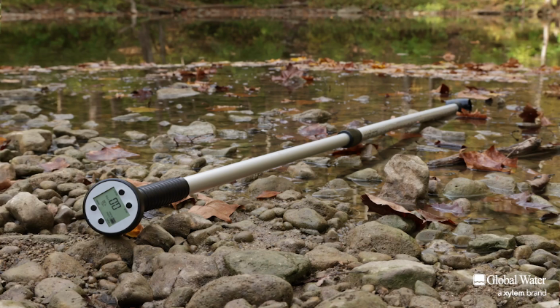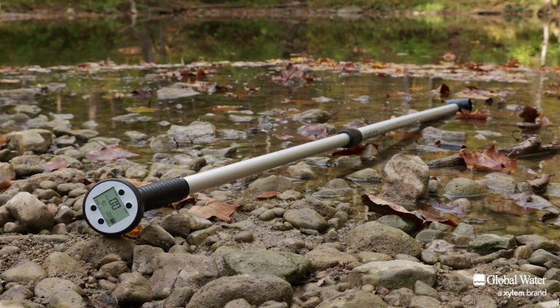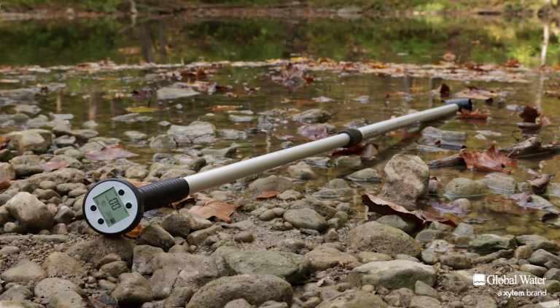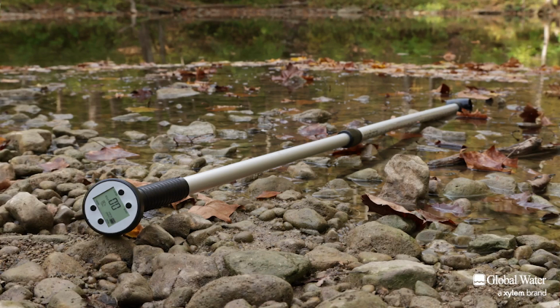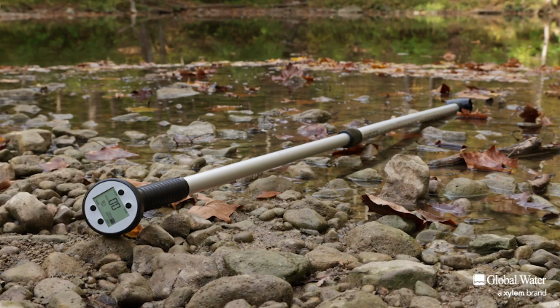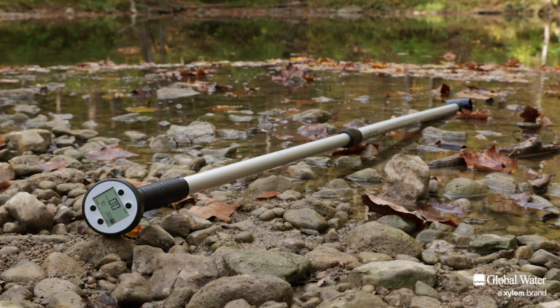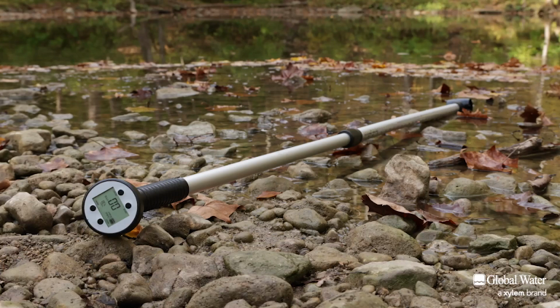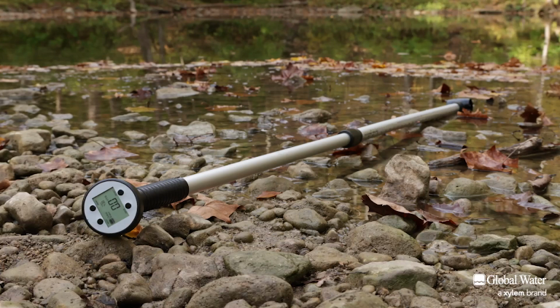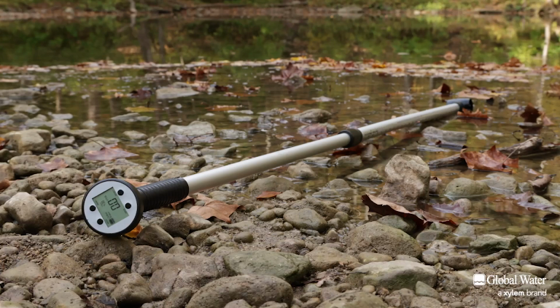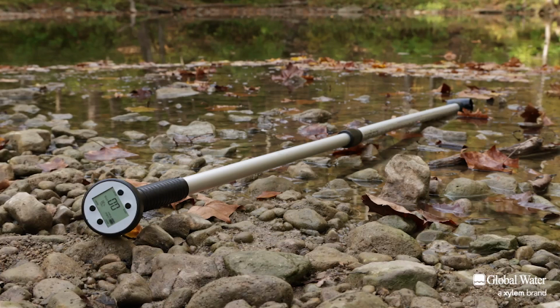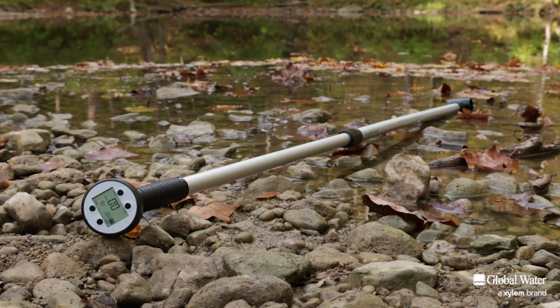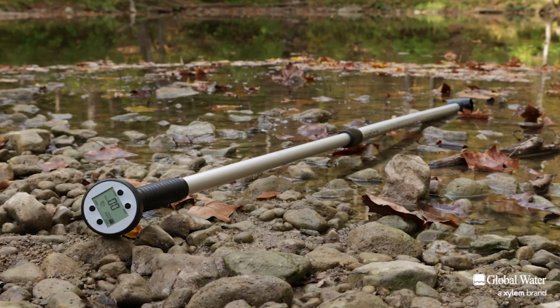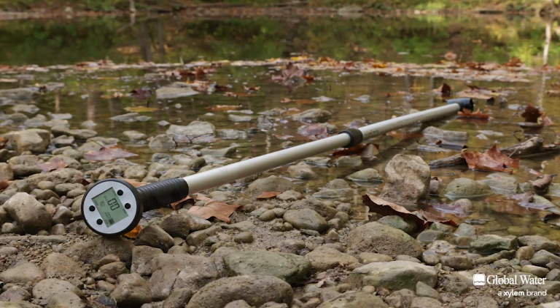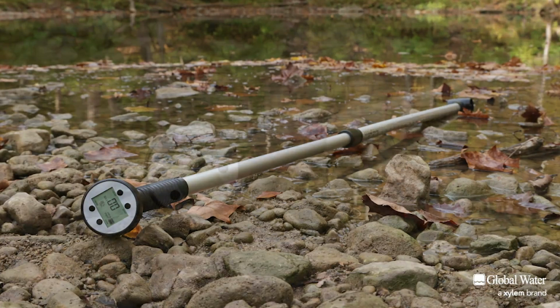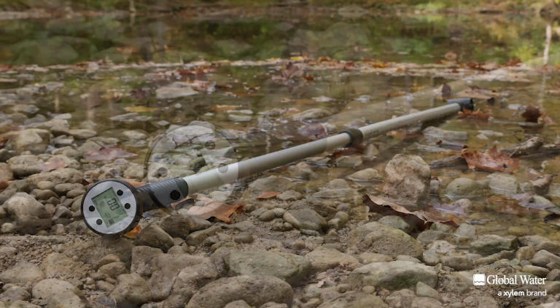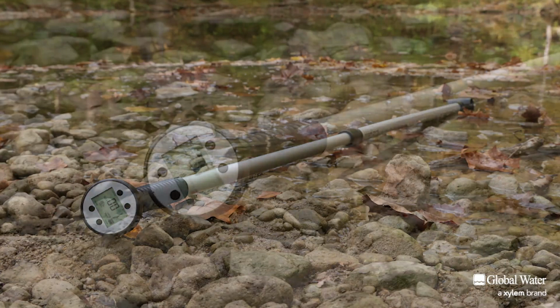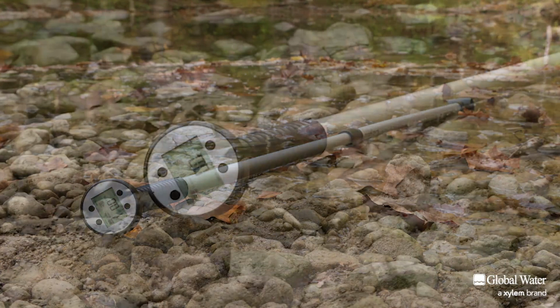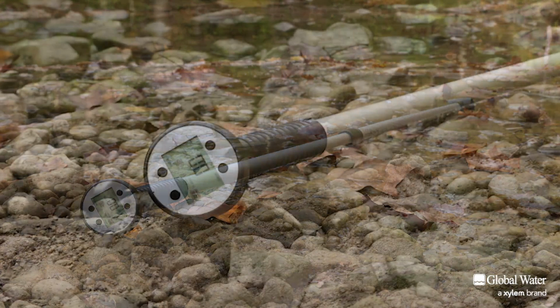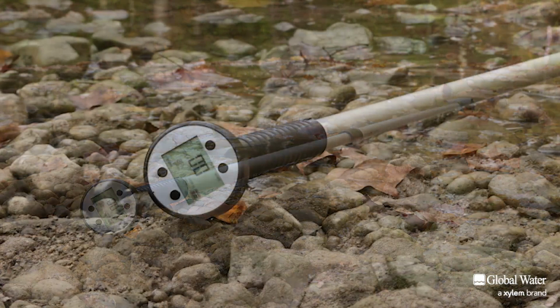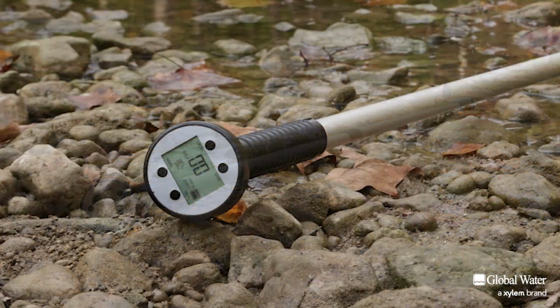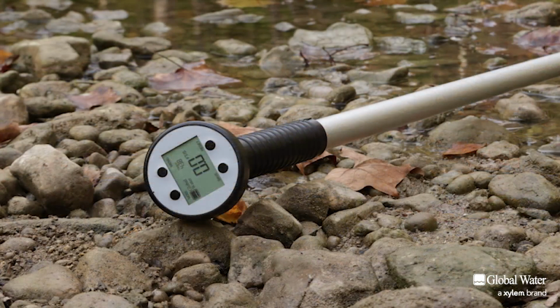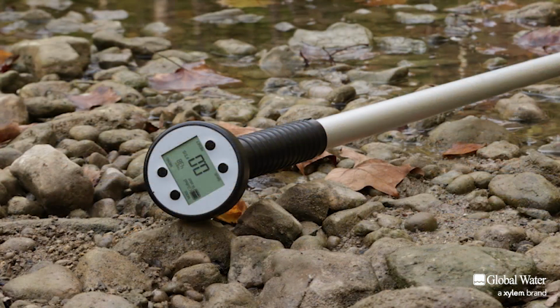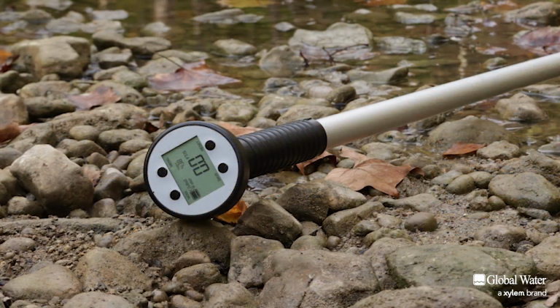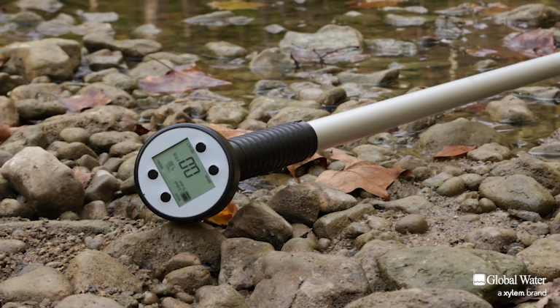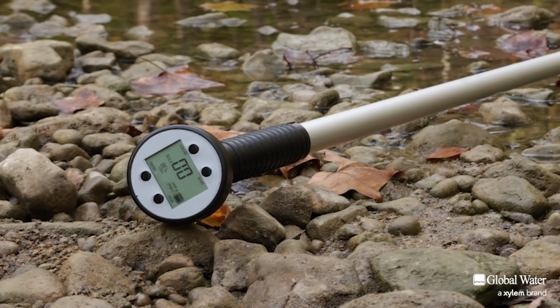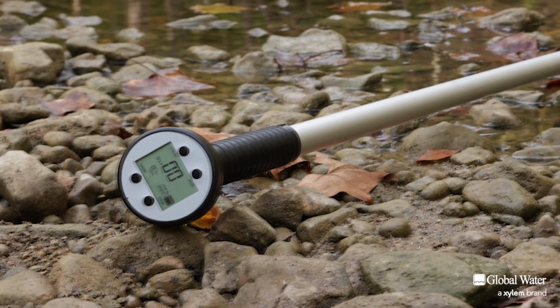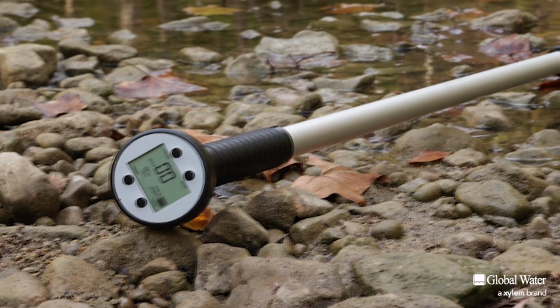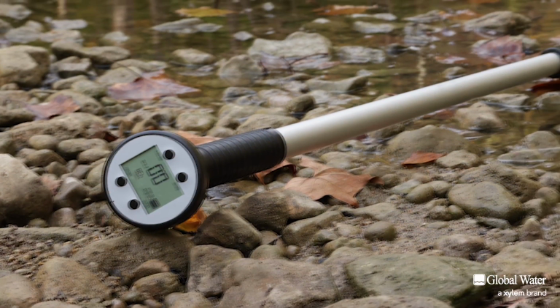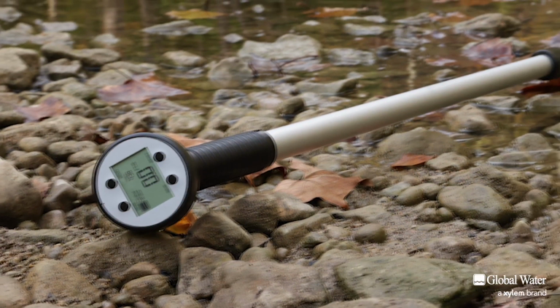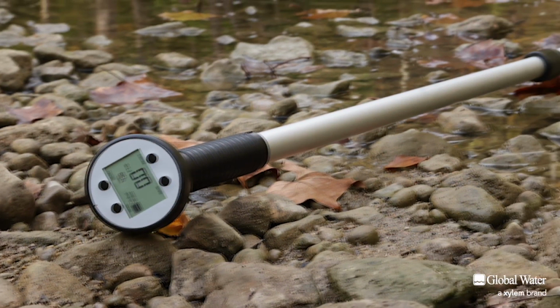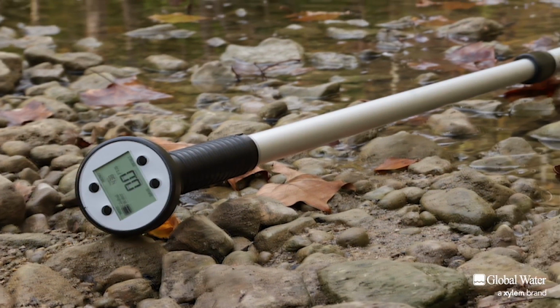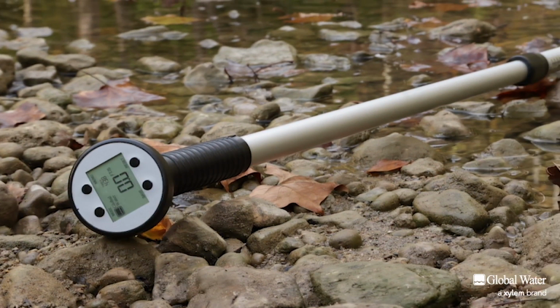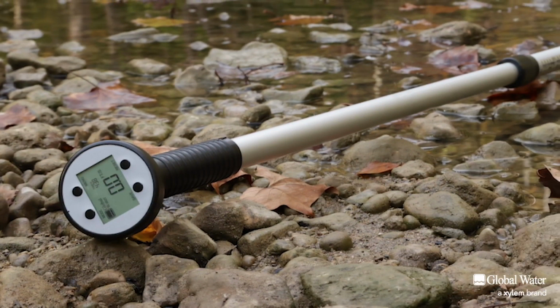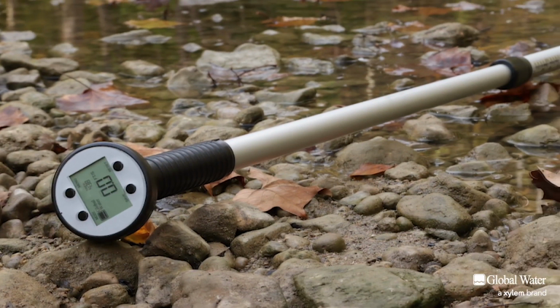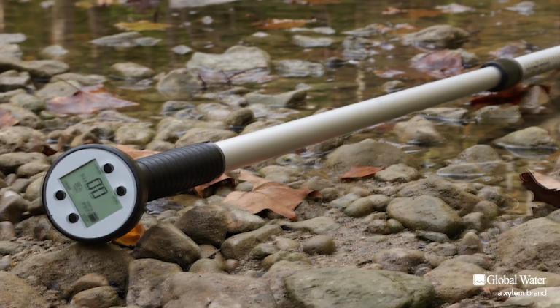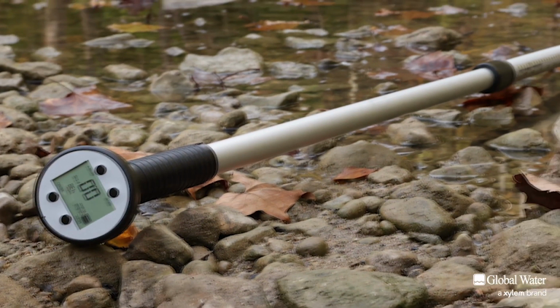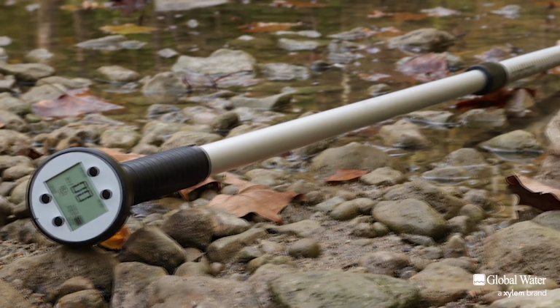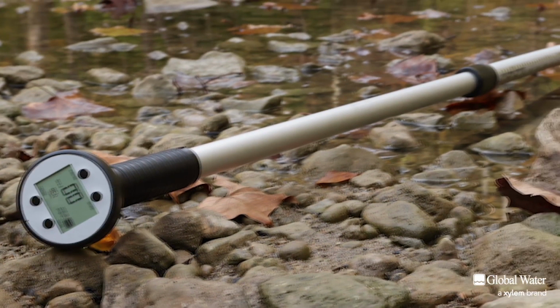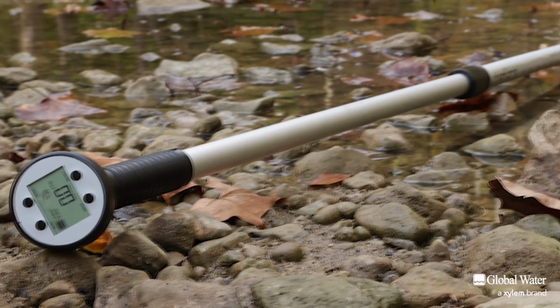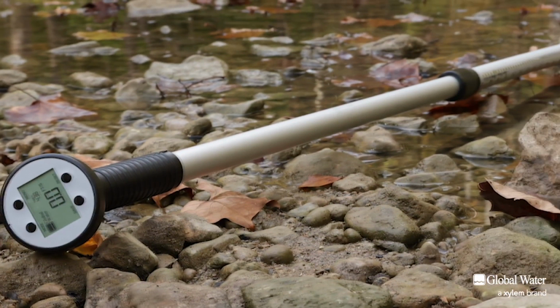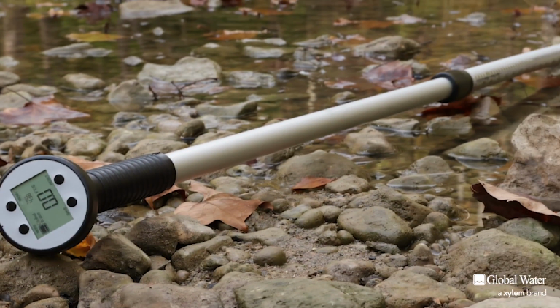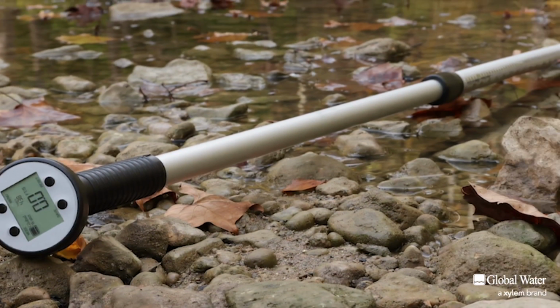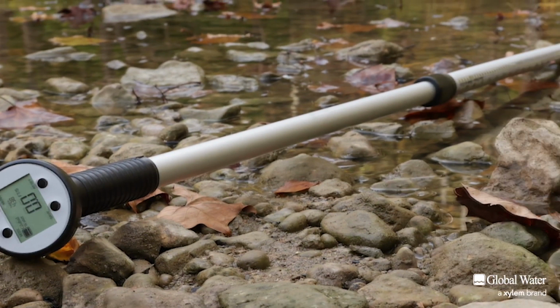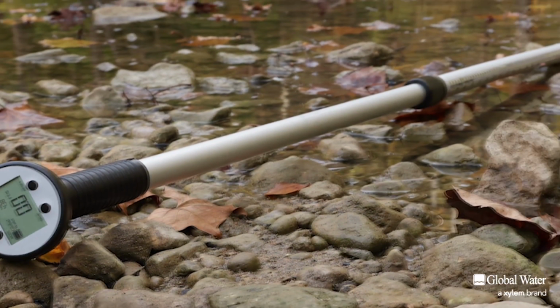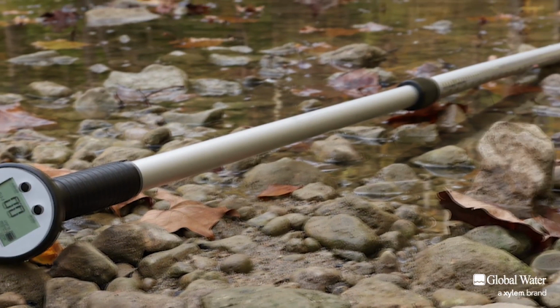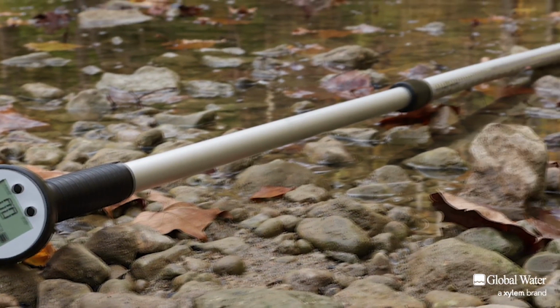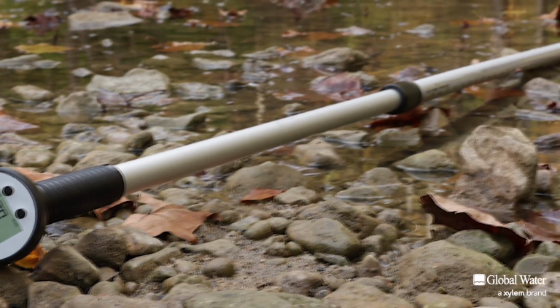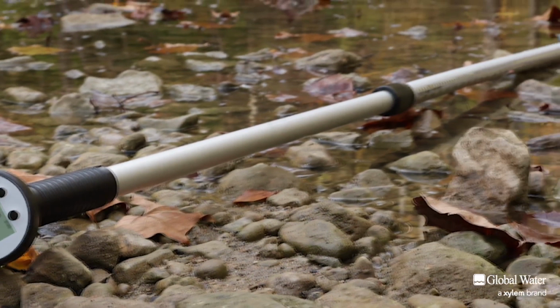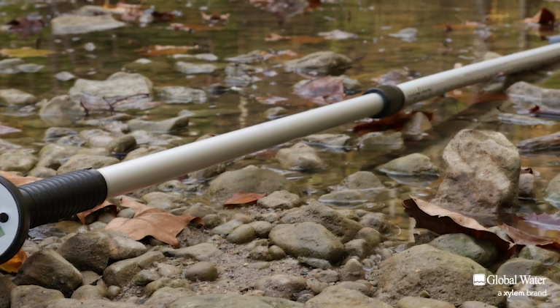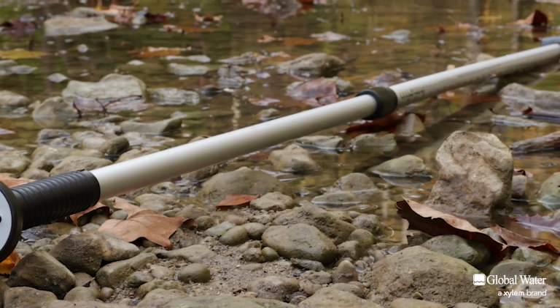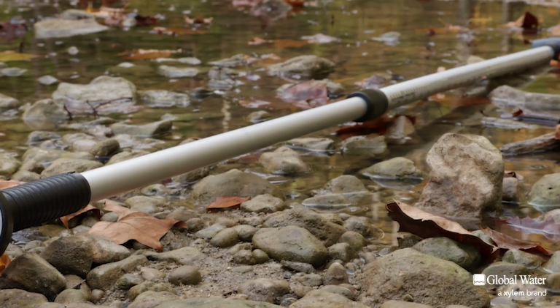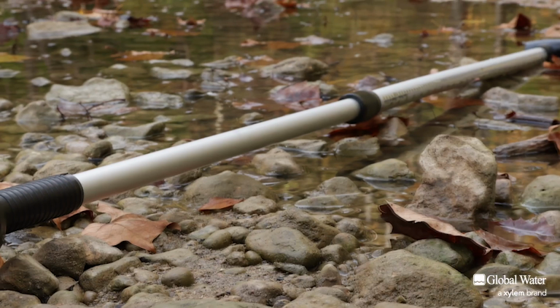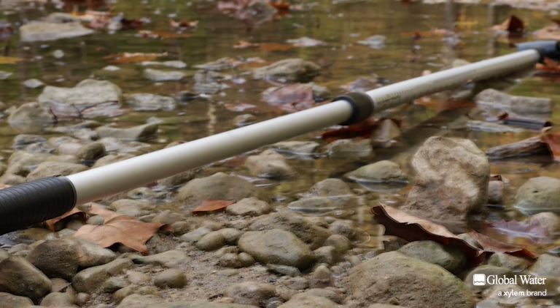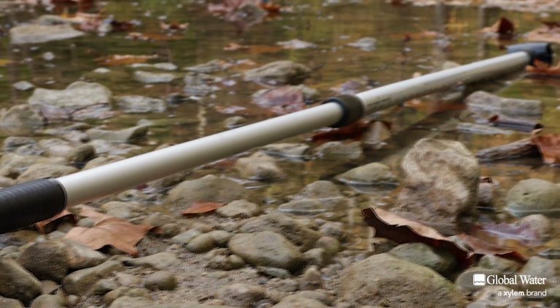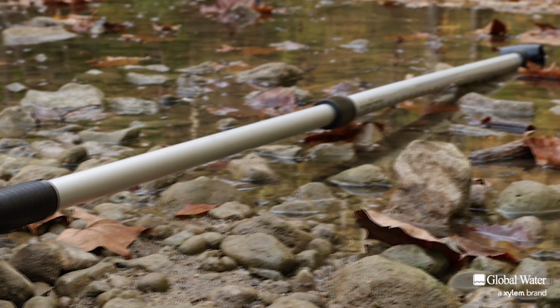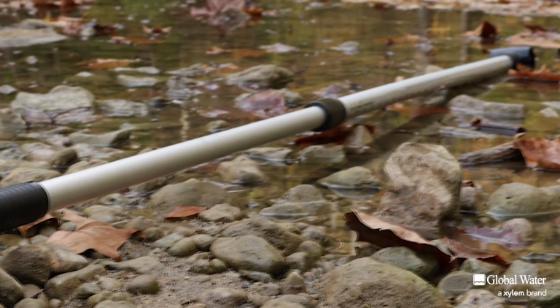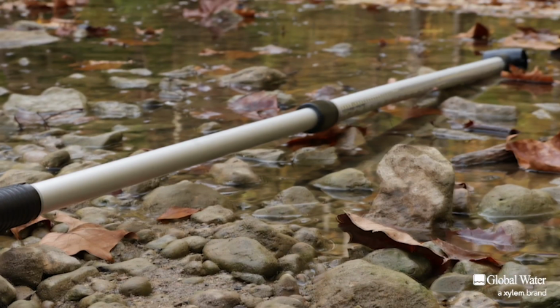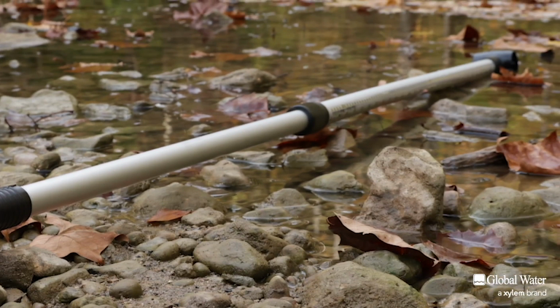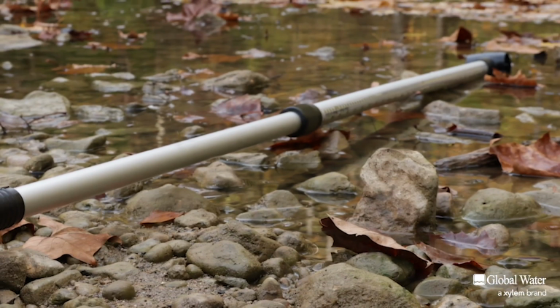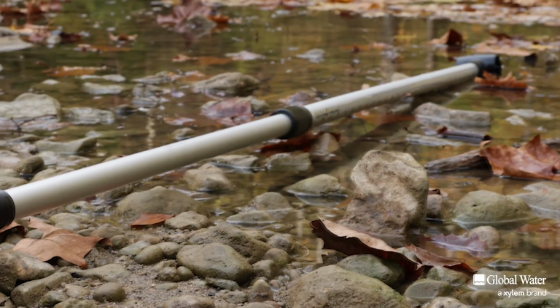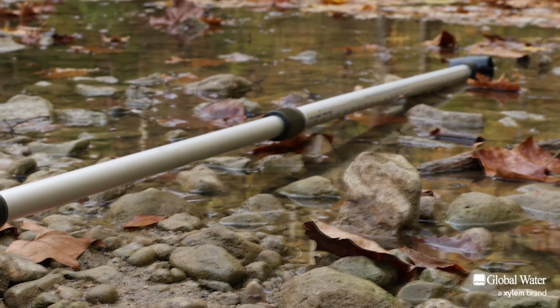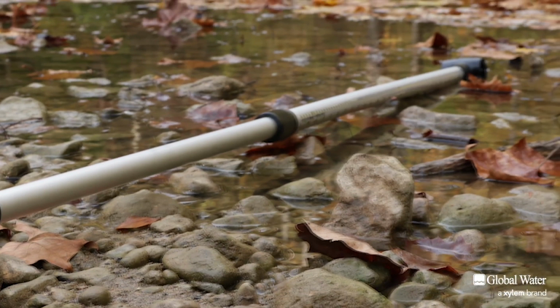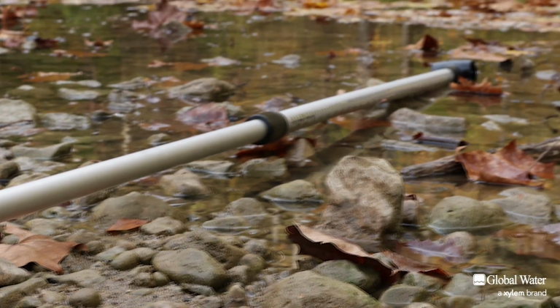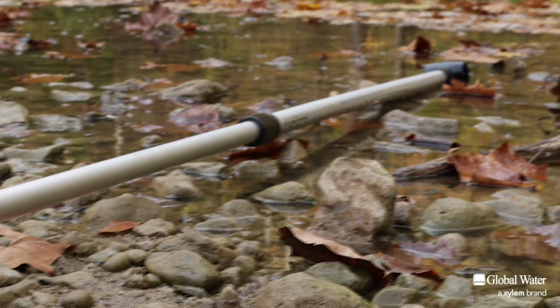The Flow Probe is a rugged and easy to use instrument for measuring the average water velocity in streams, rivers, and open channels.